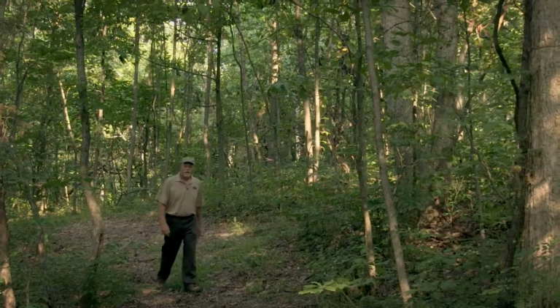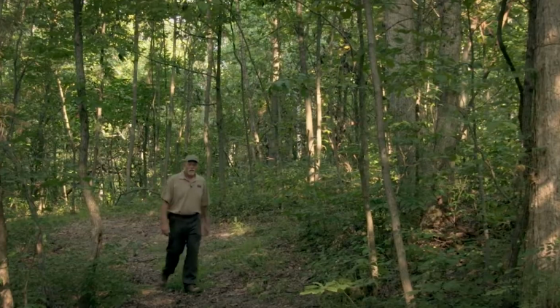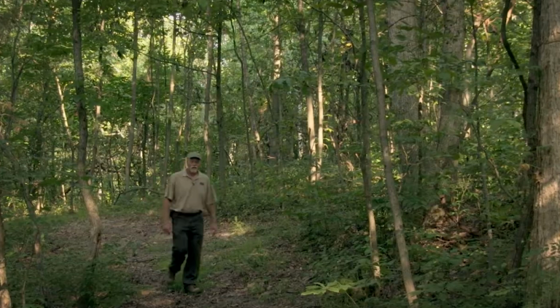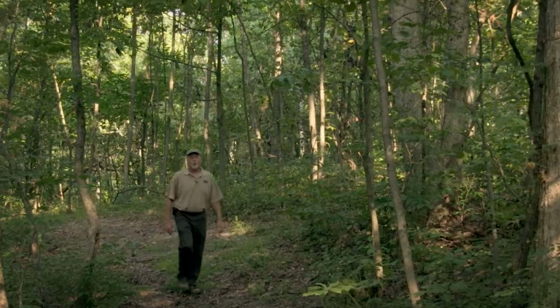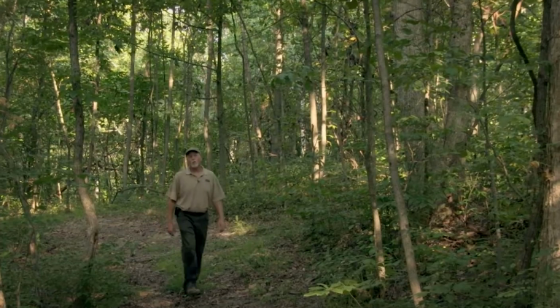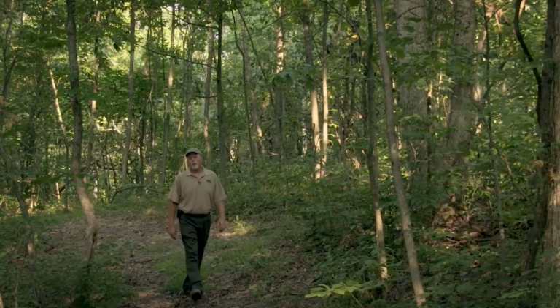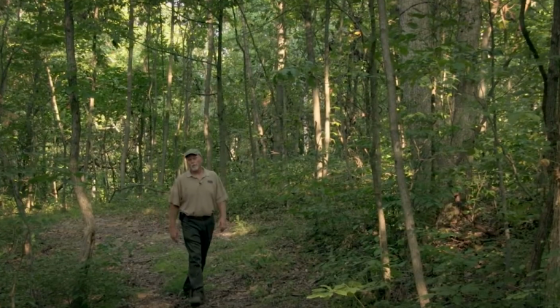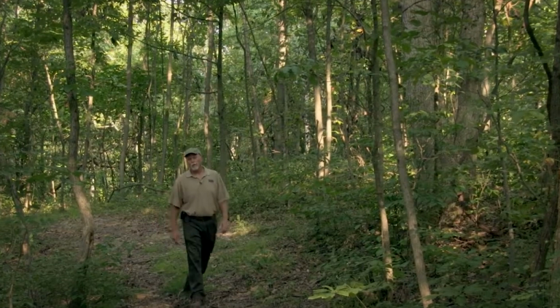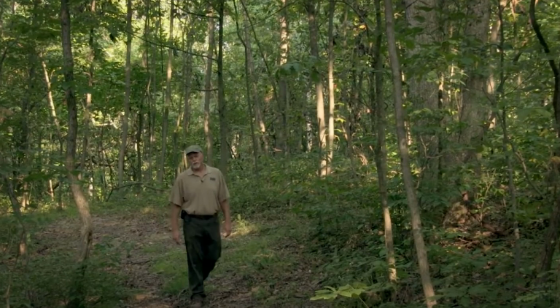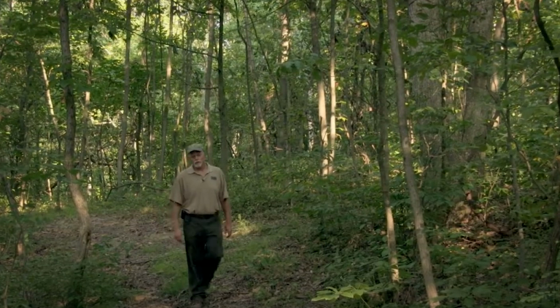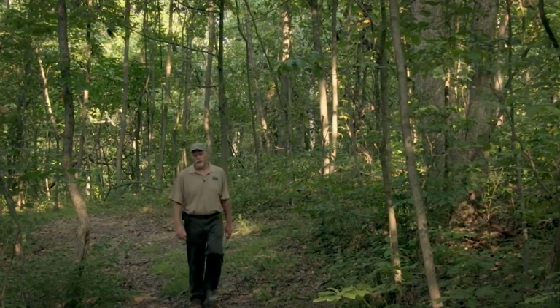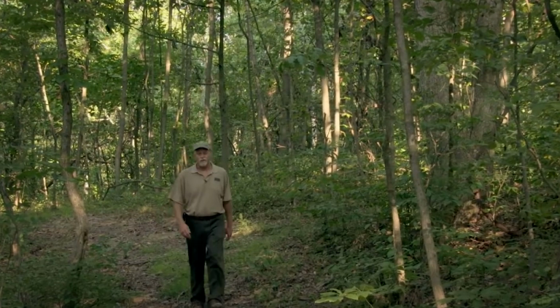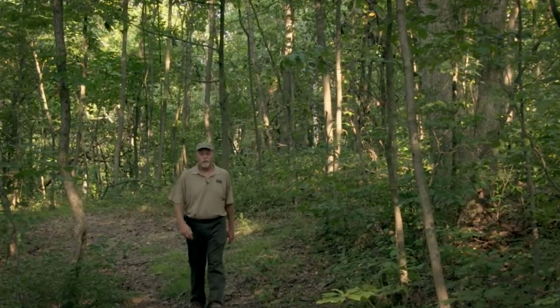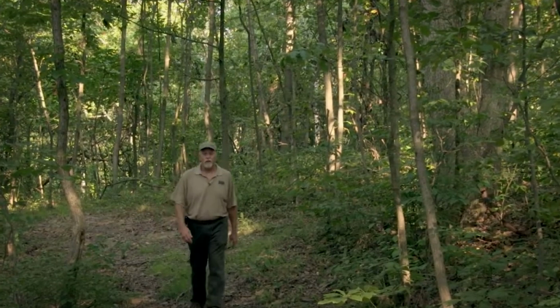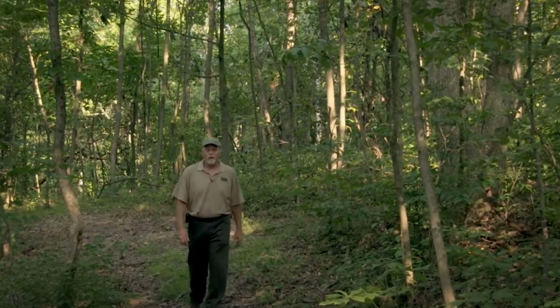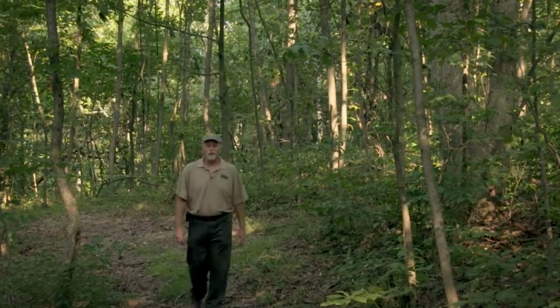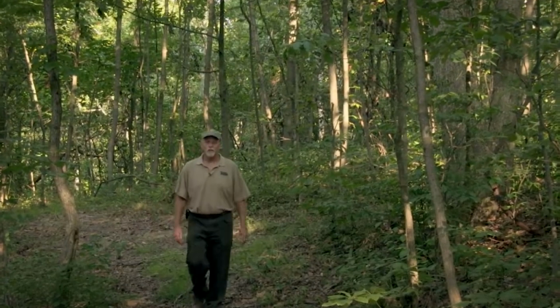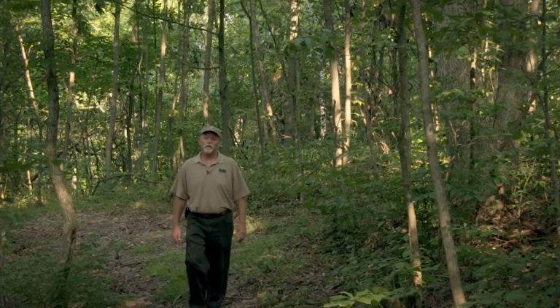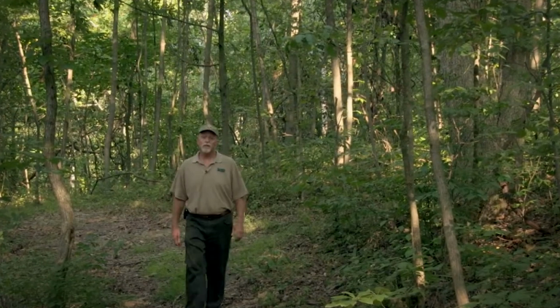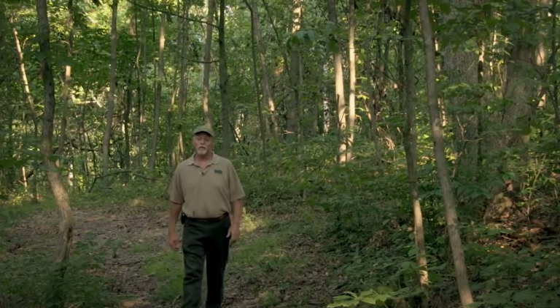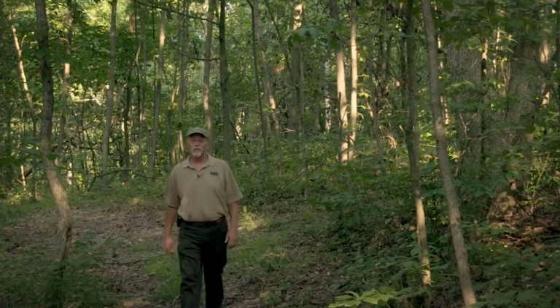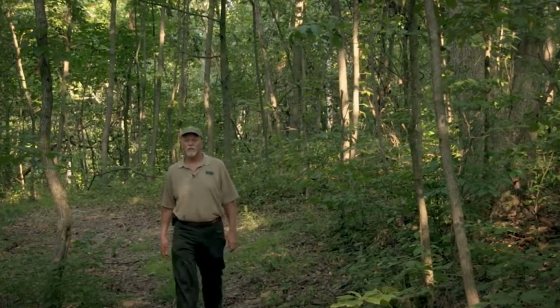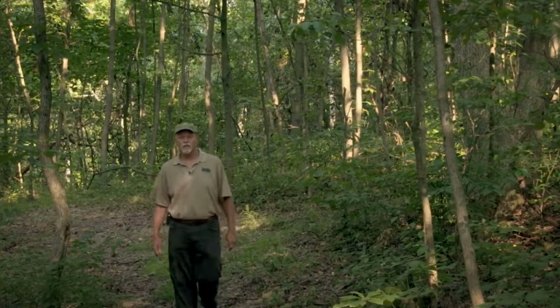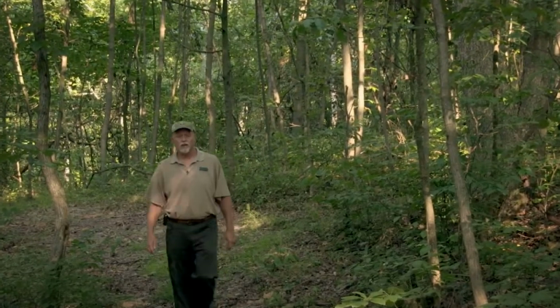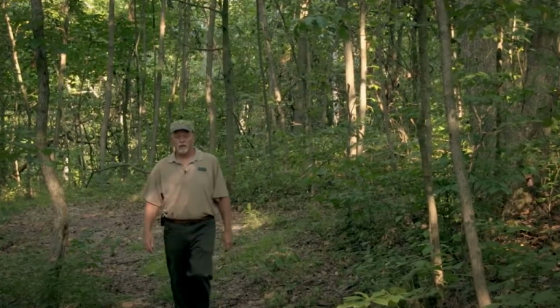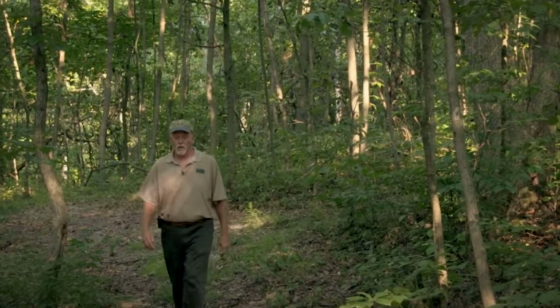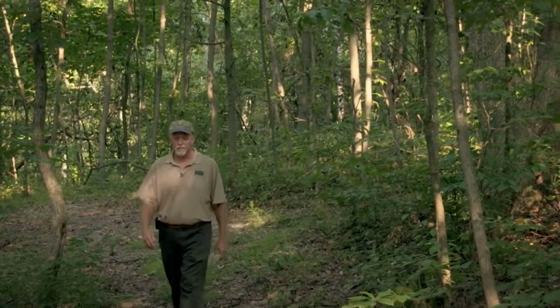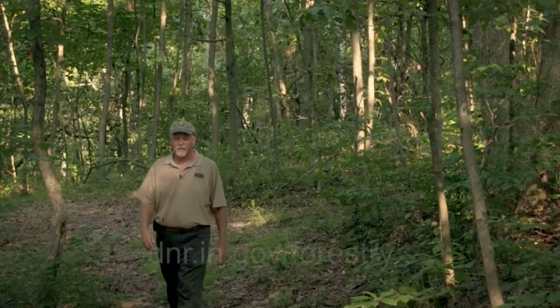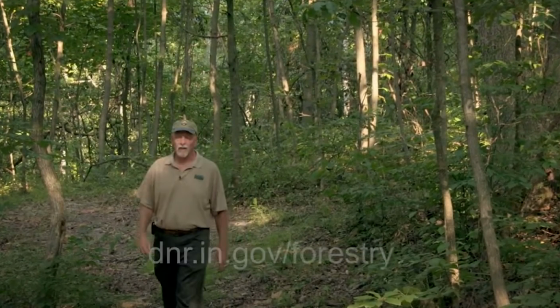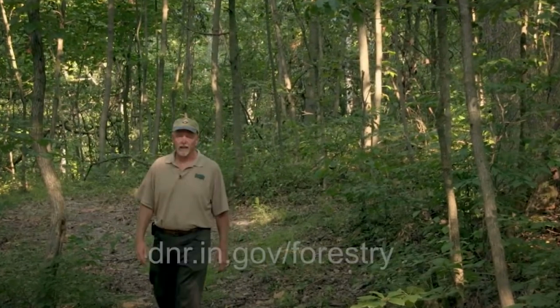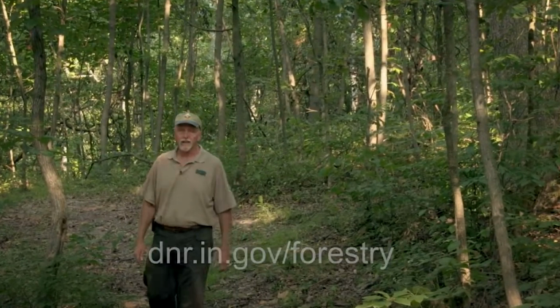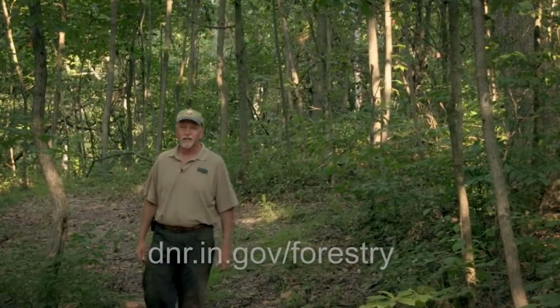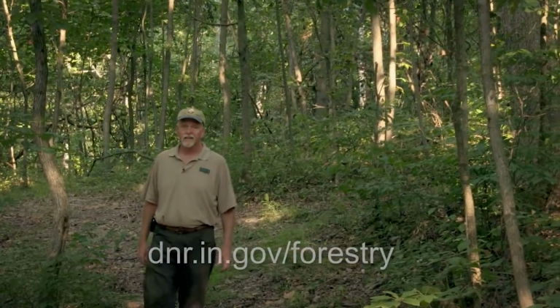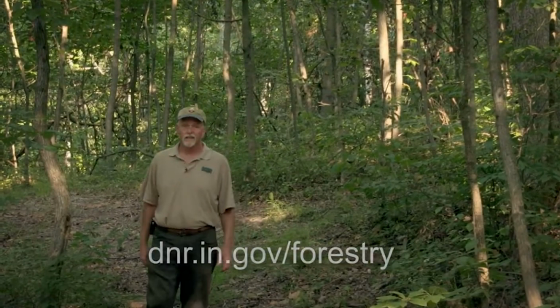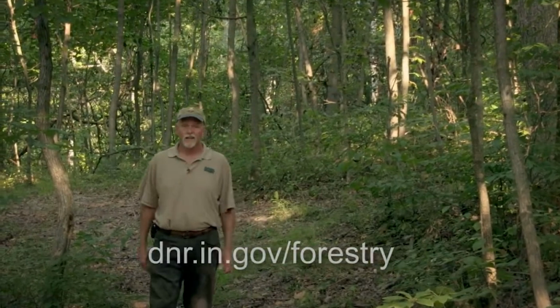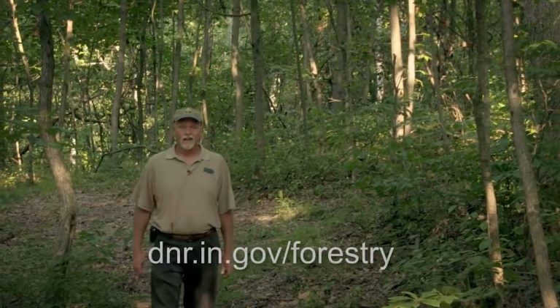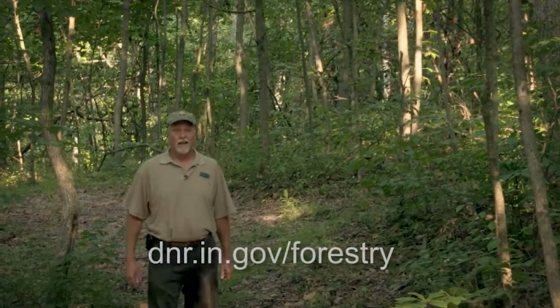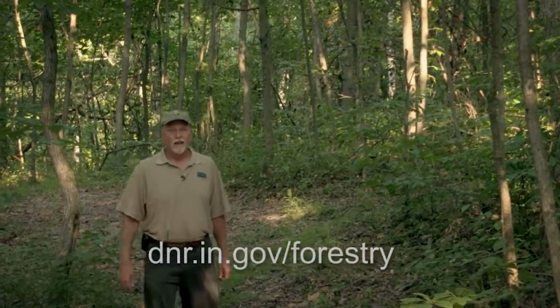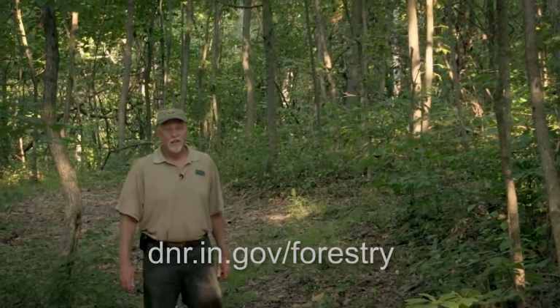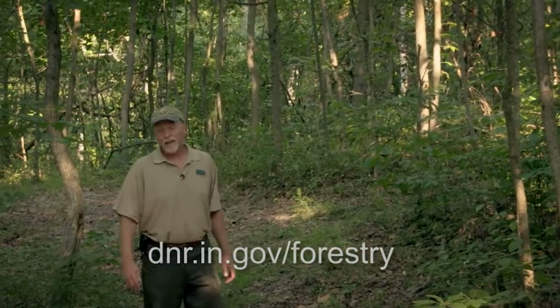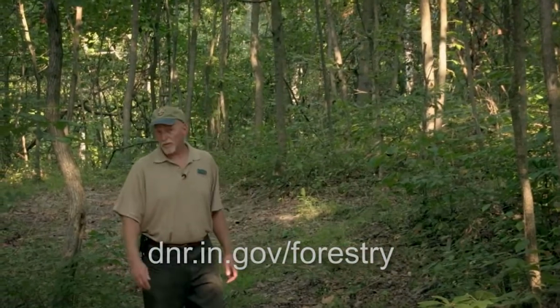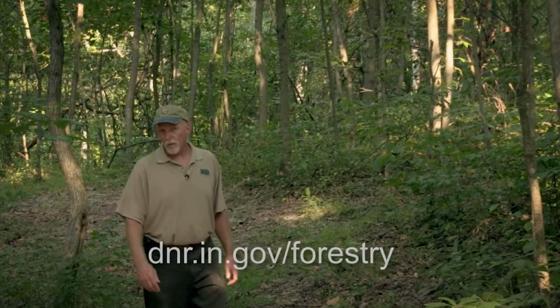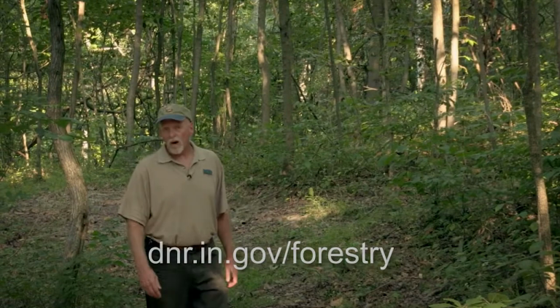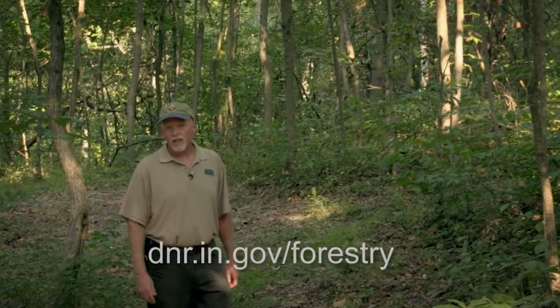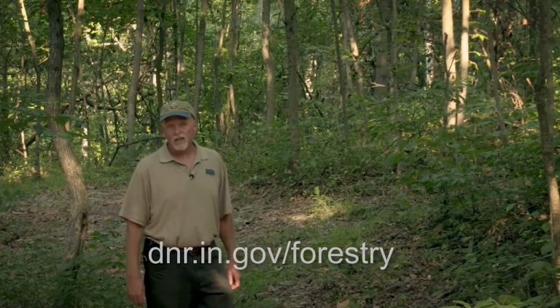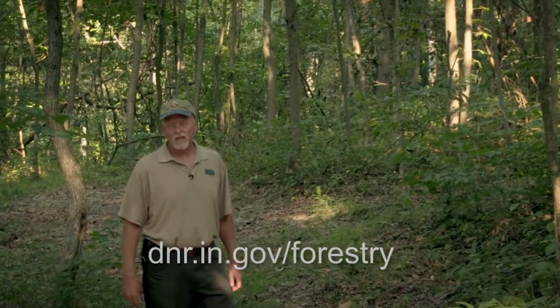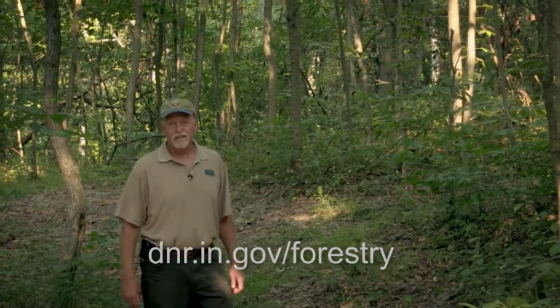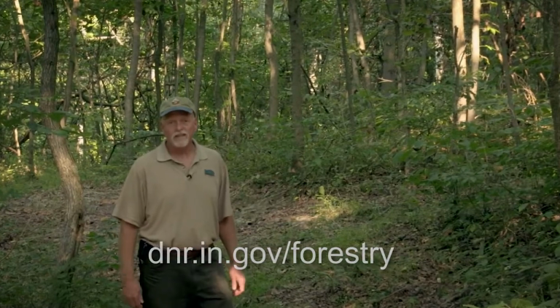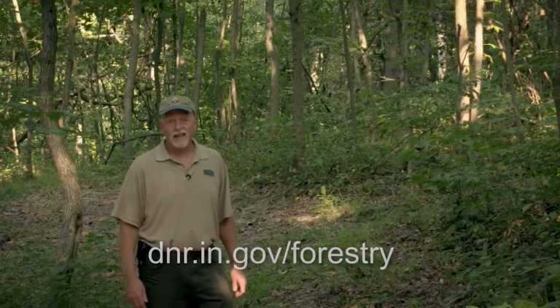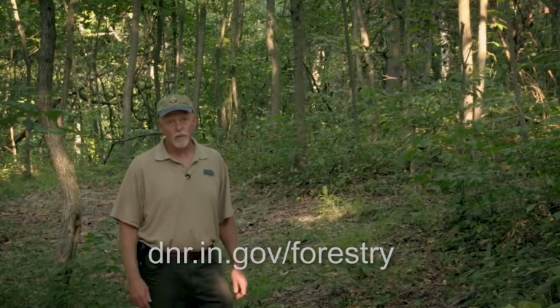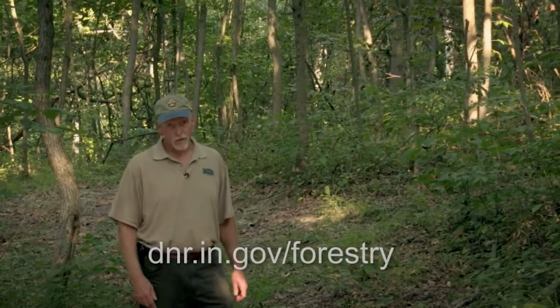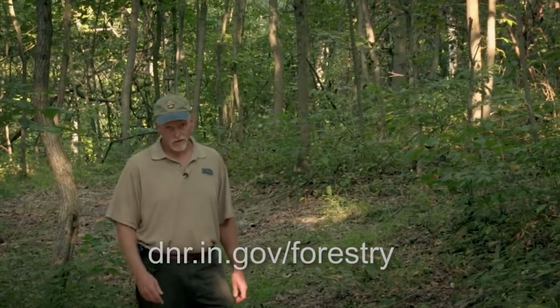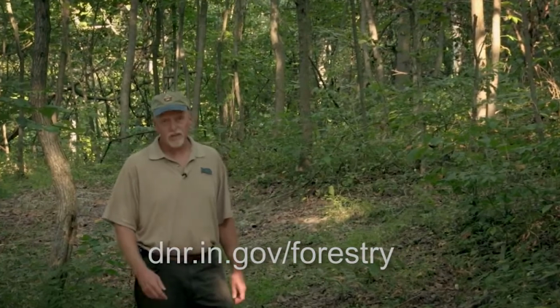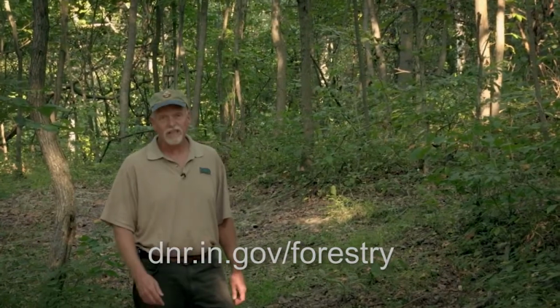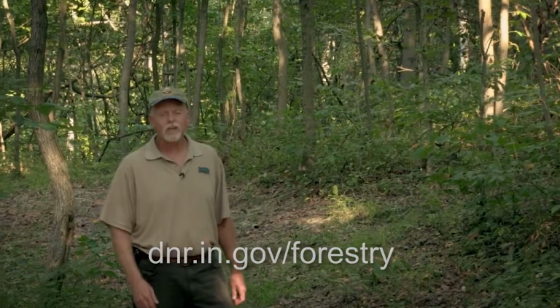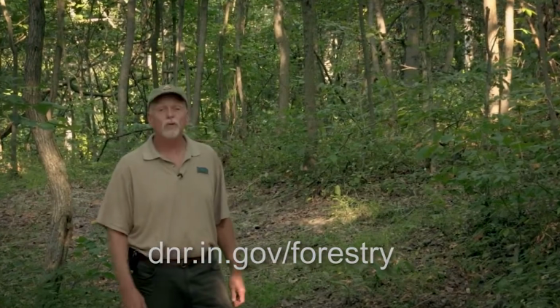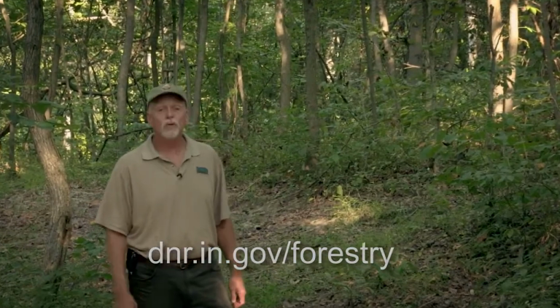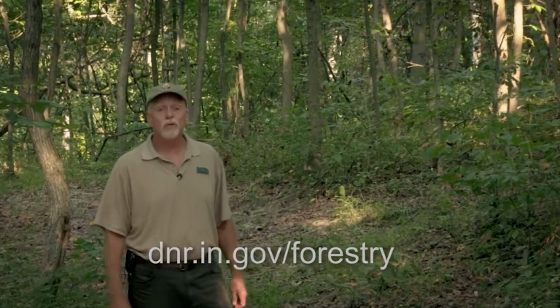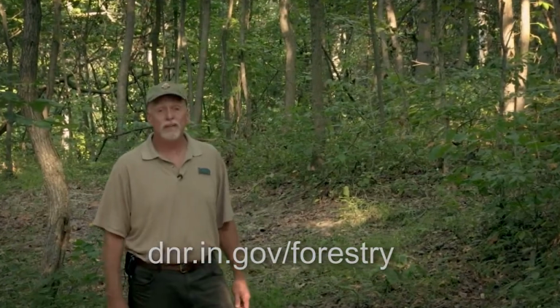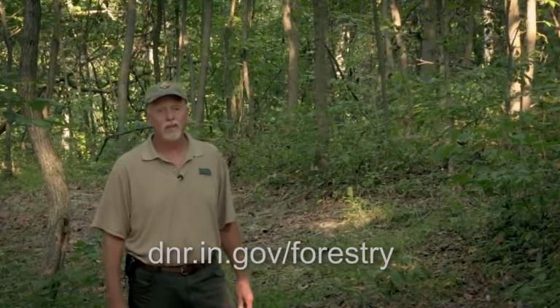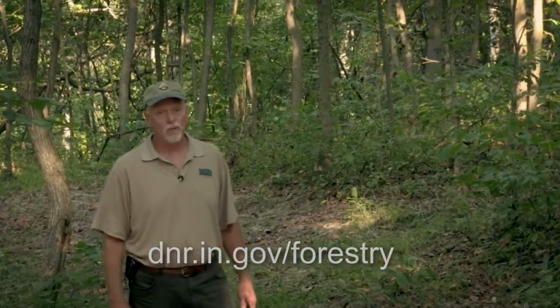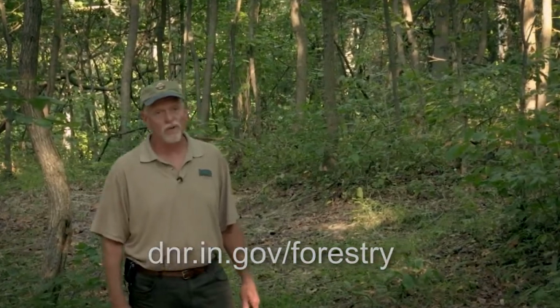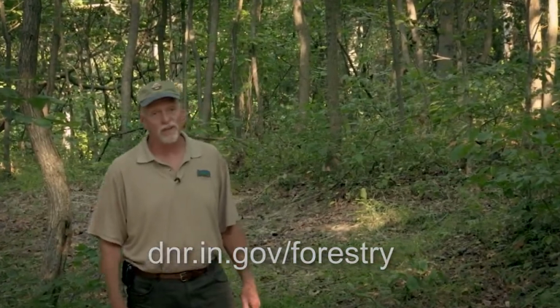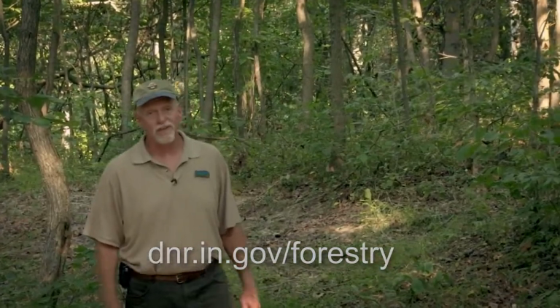For more forestry information, be sure and visit our website. Thanks for watching, and we'll see you in the woods.